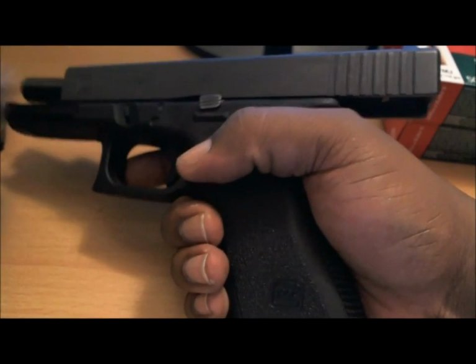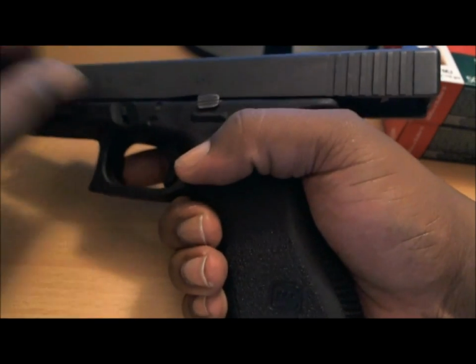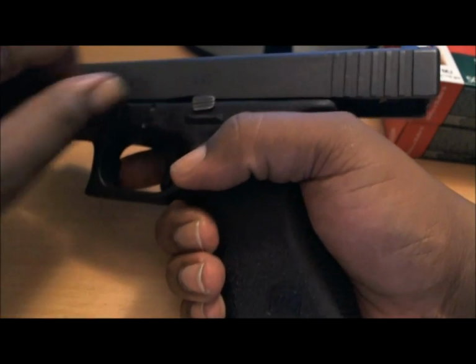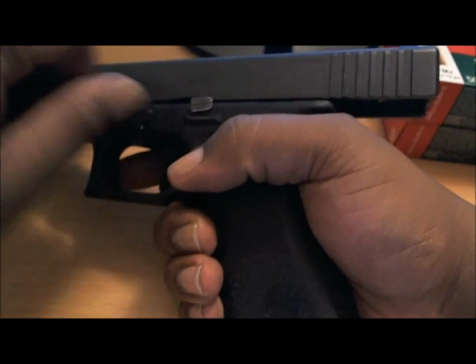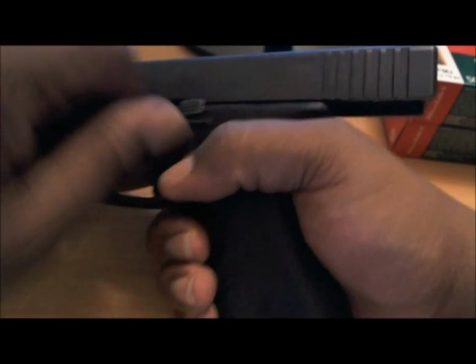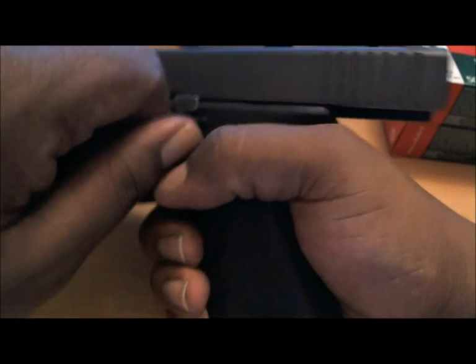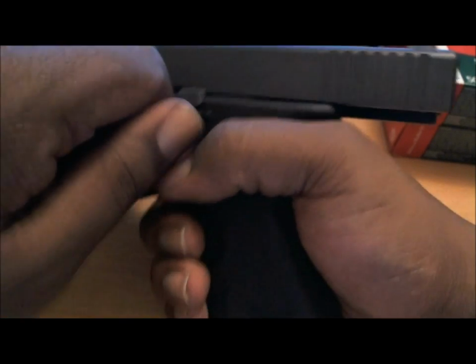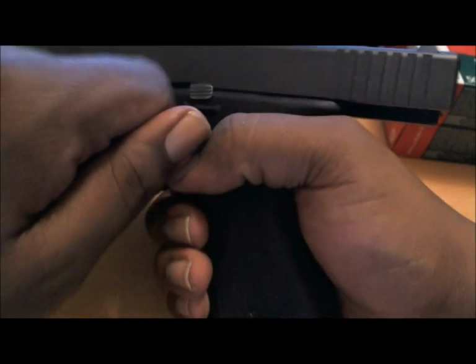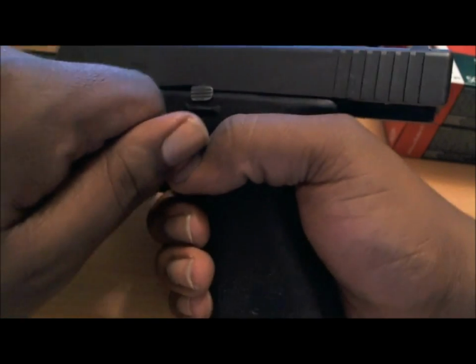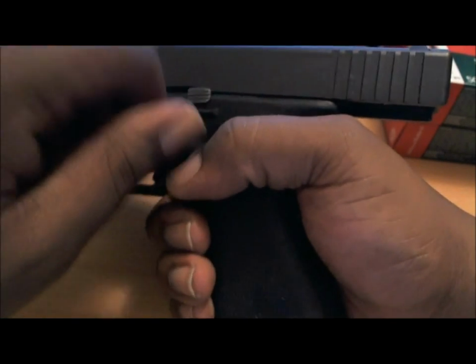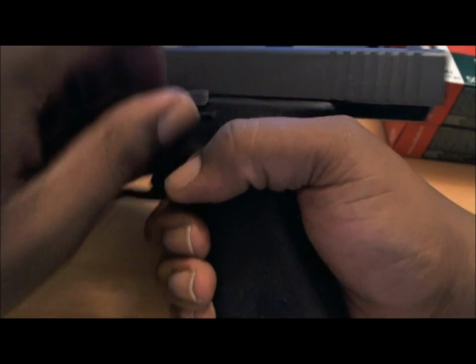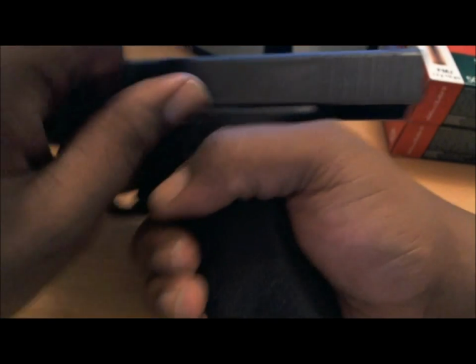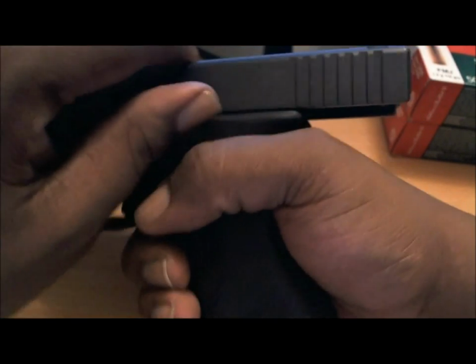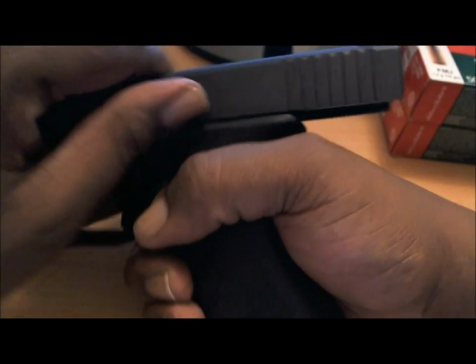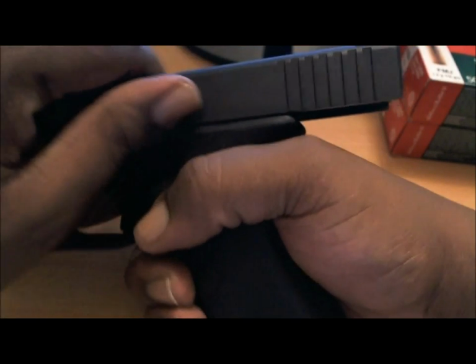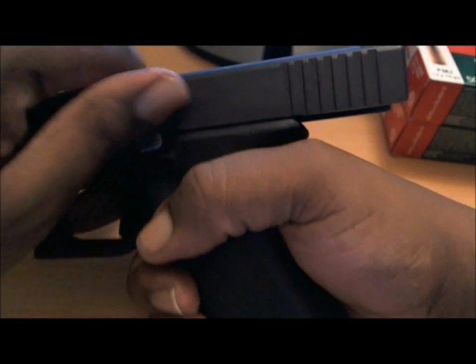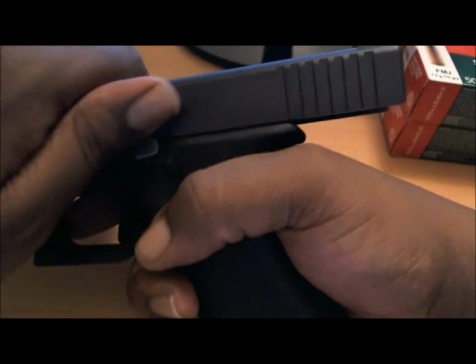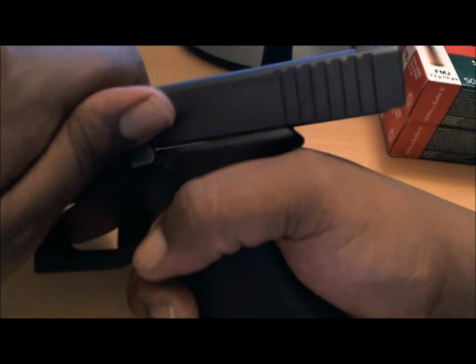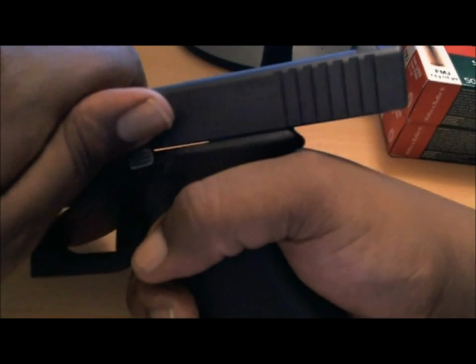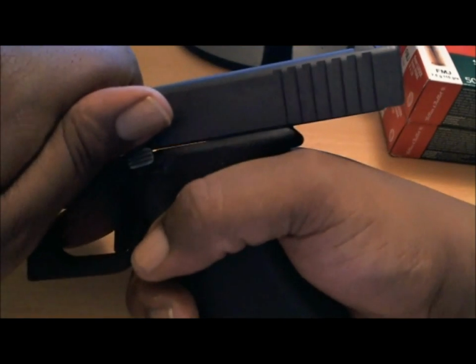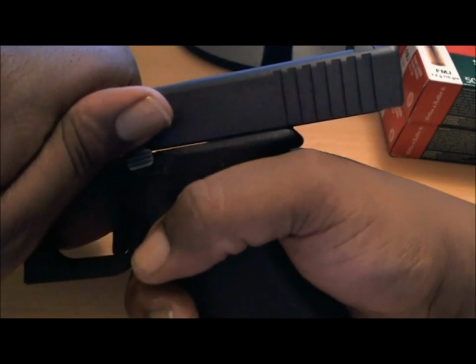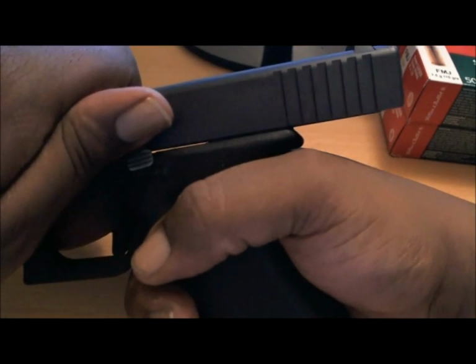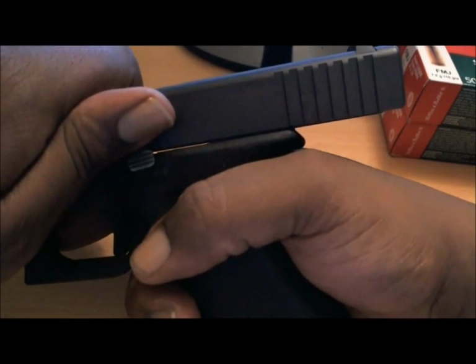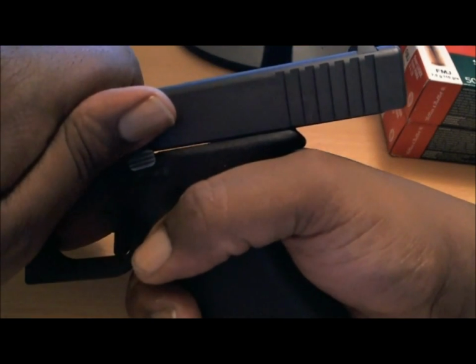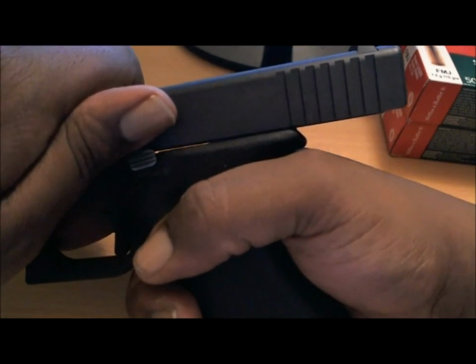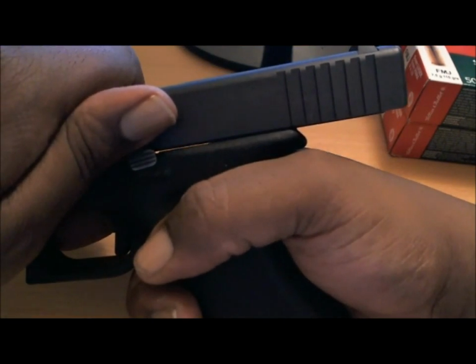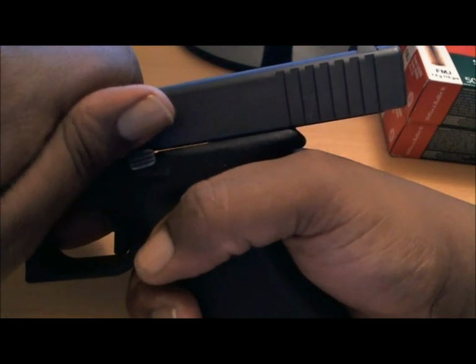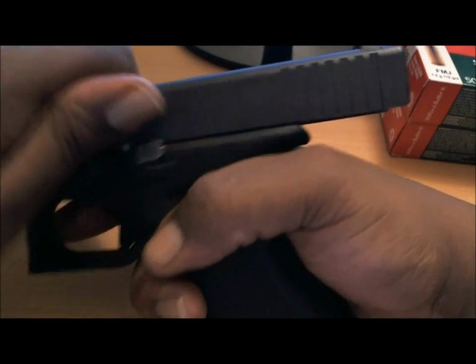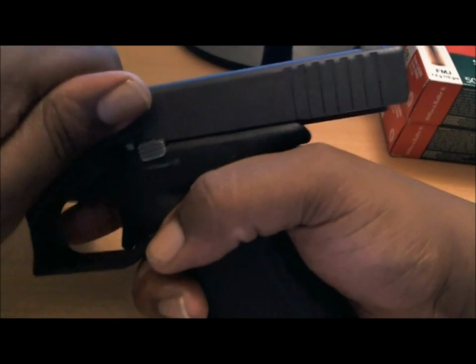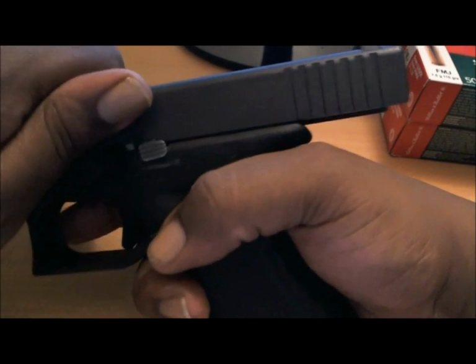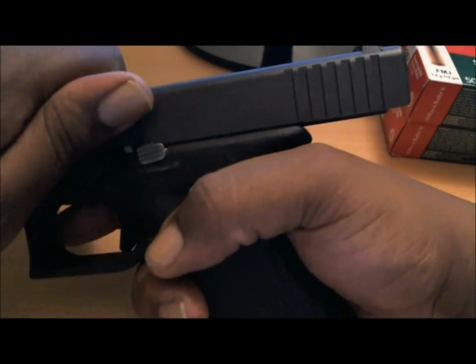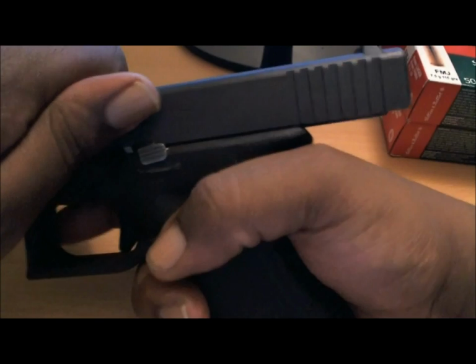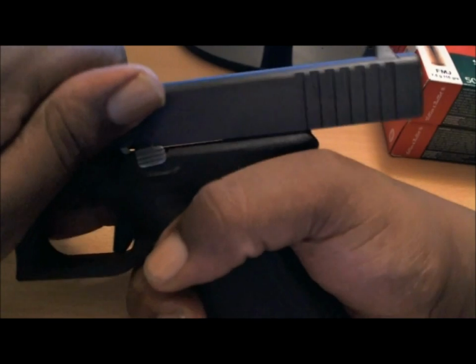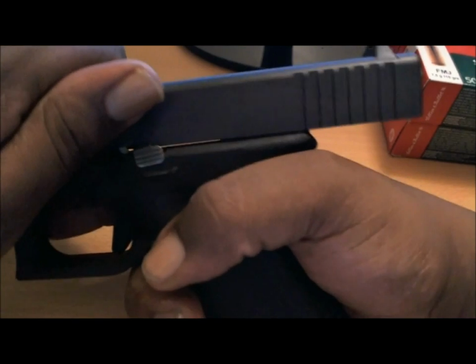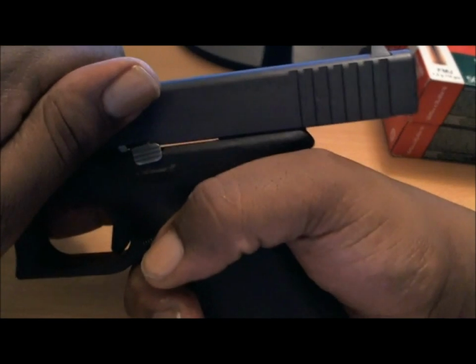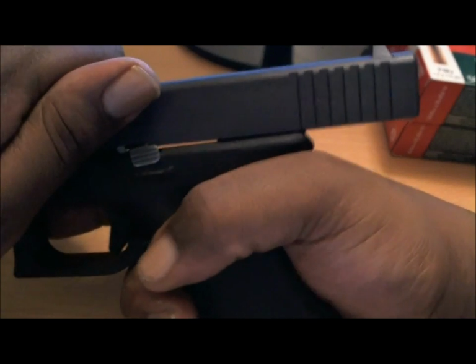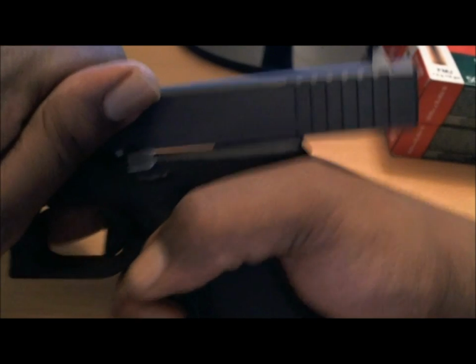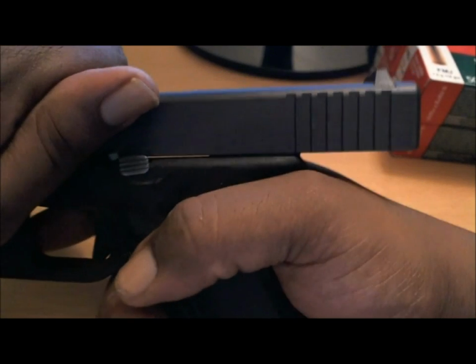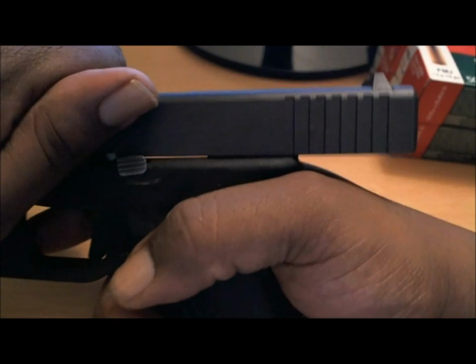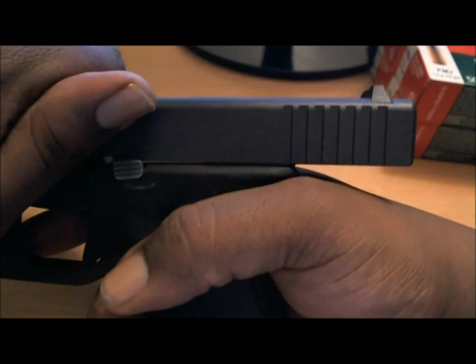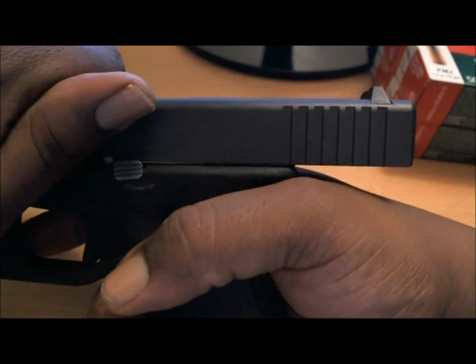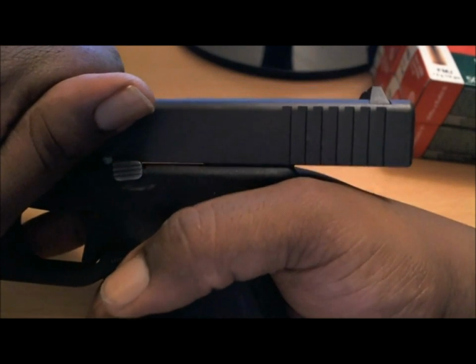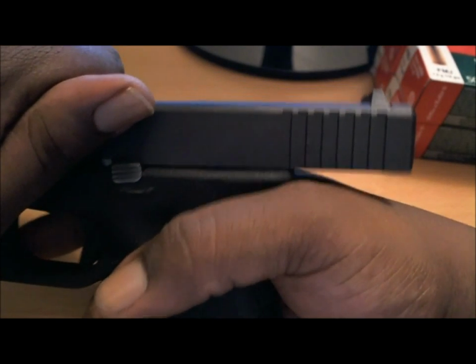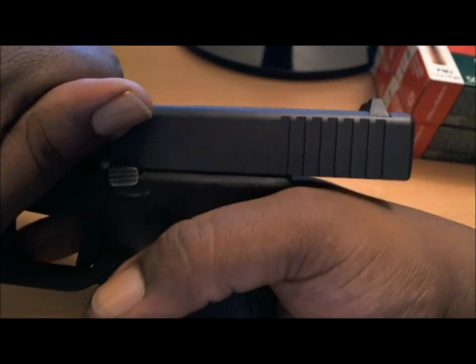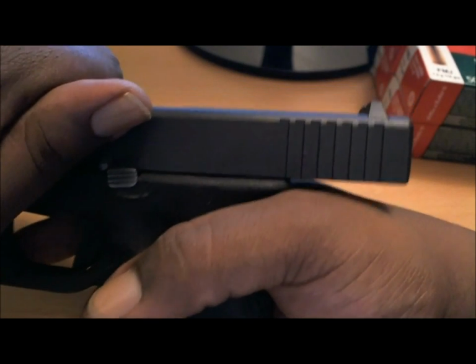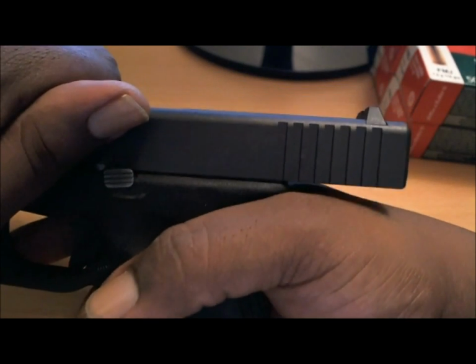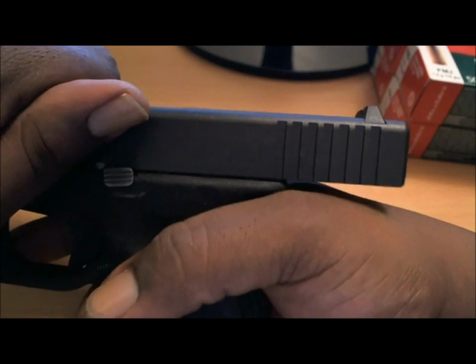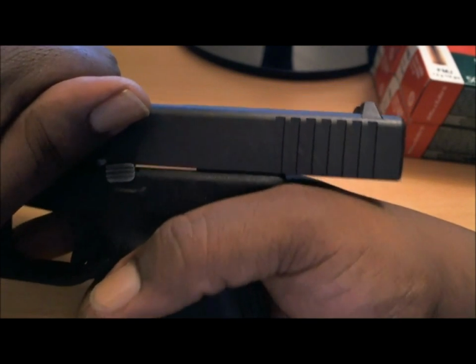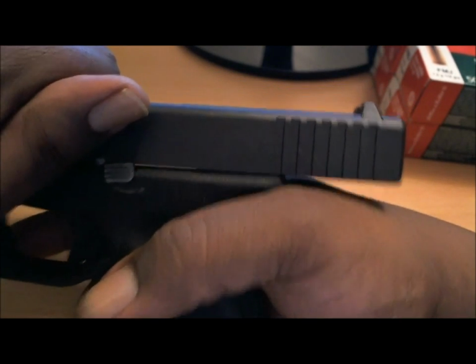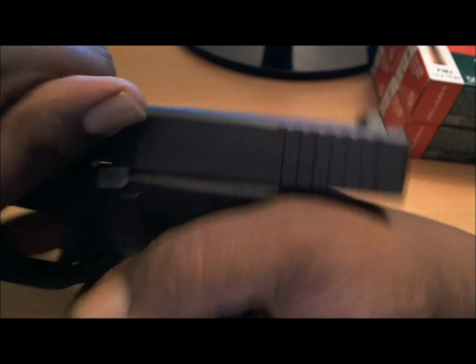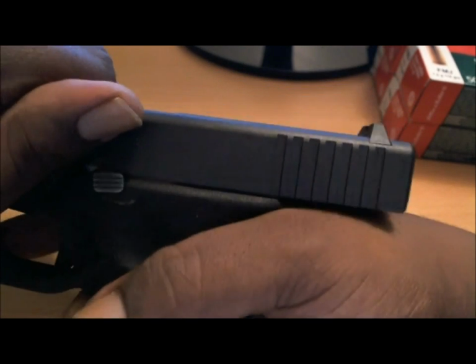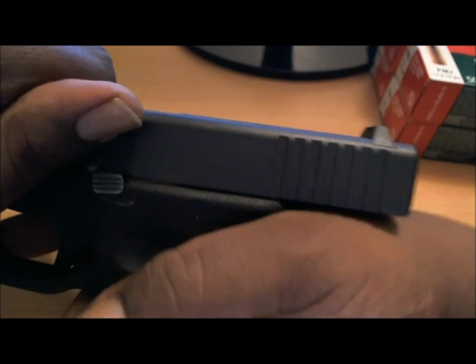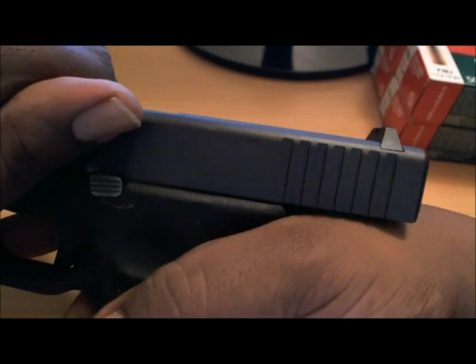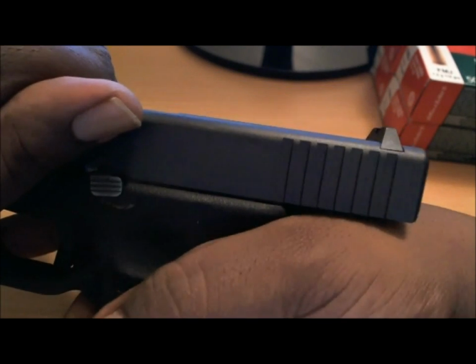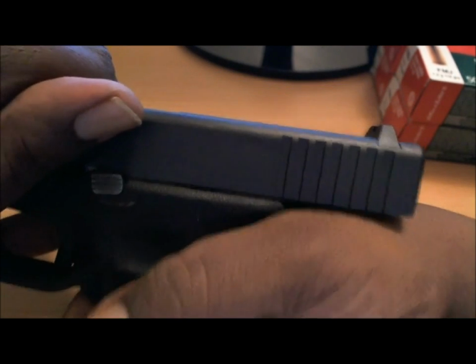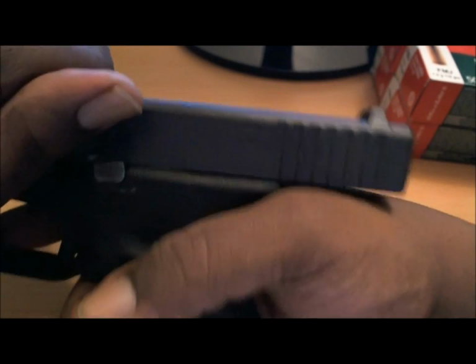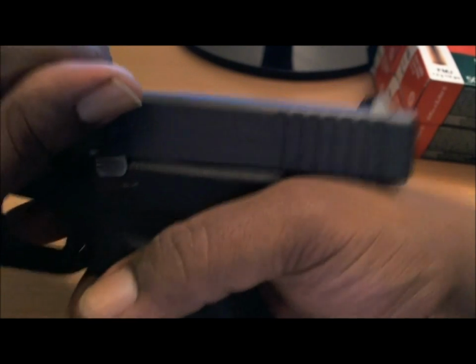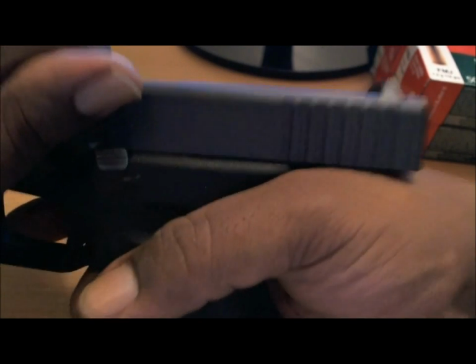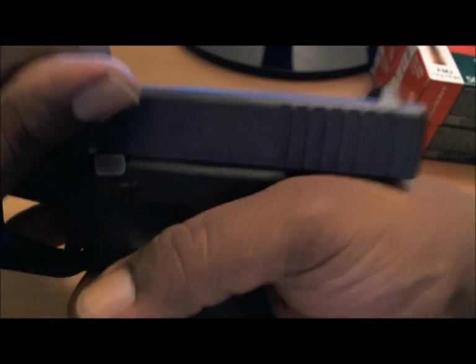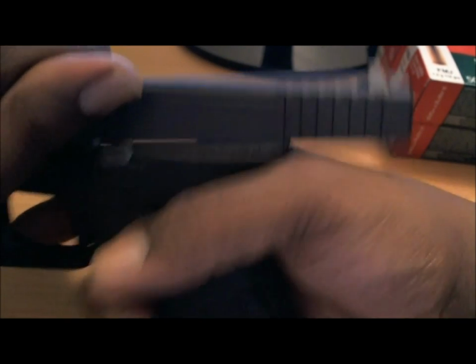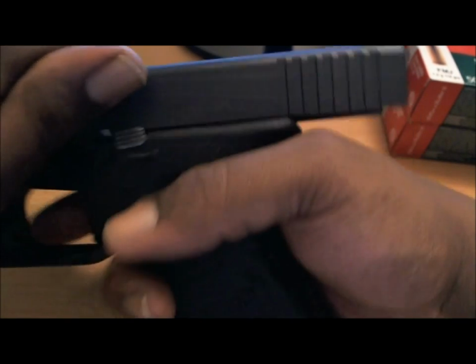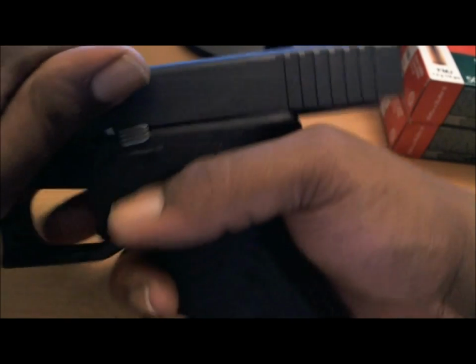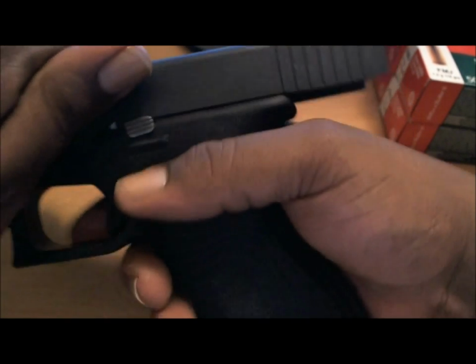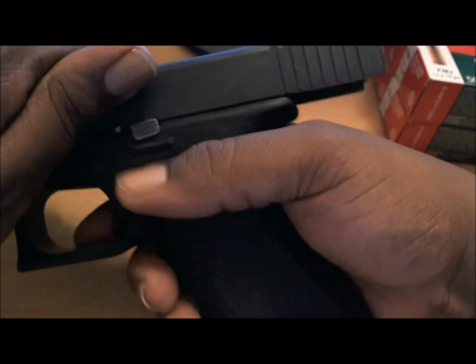Just handle the weapon properly at all times and don't get too wild at the gun ranges, or that could happen.